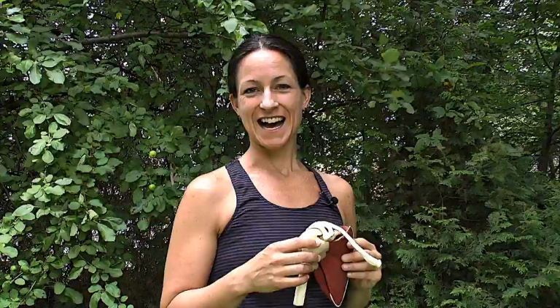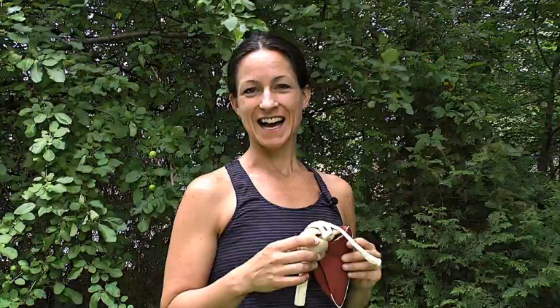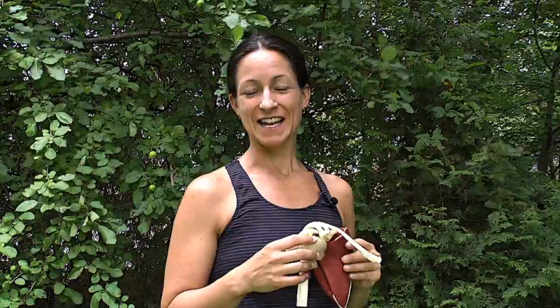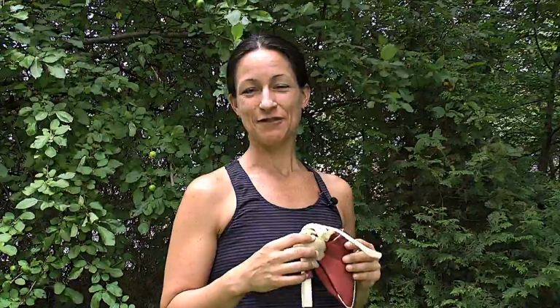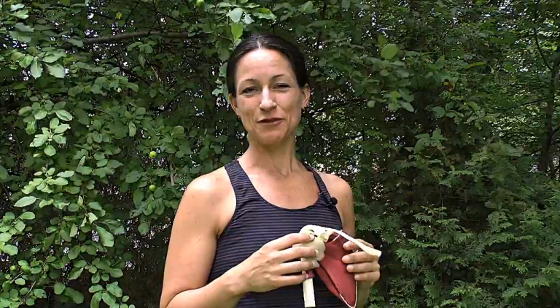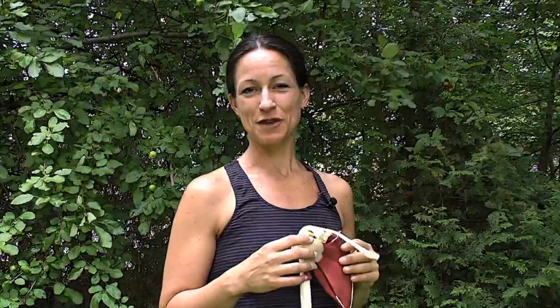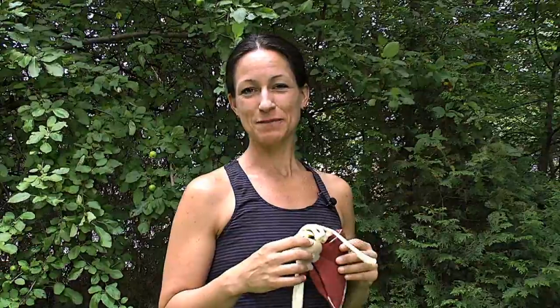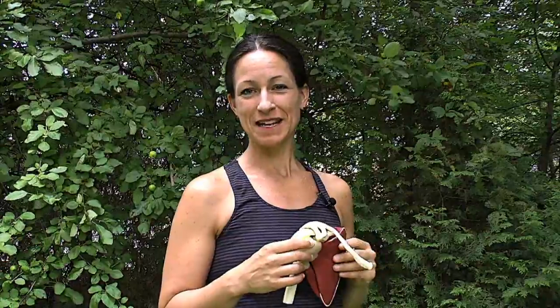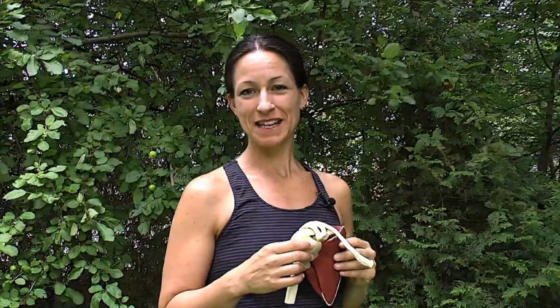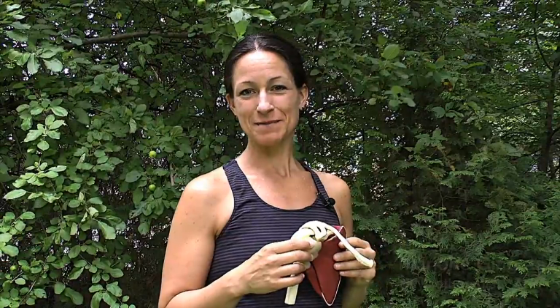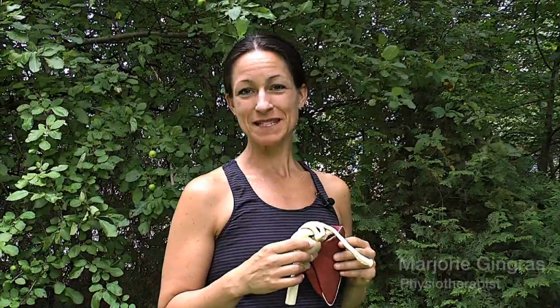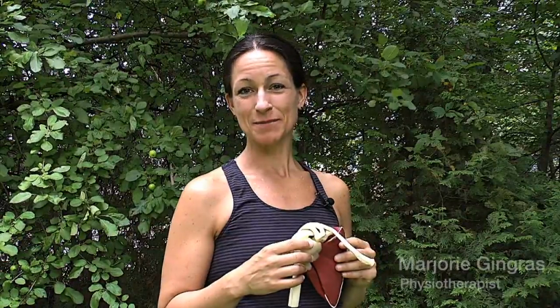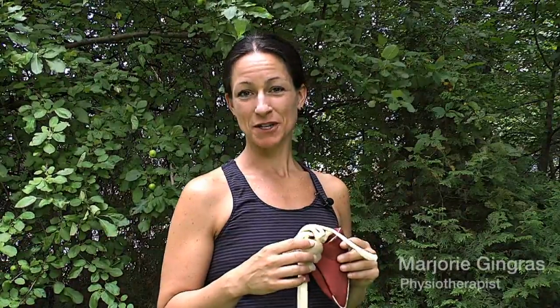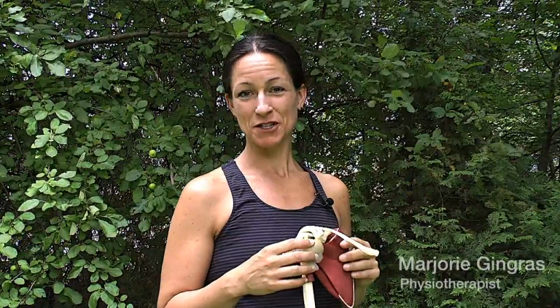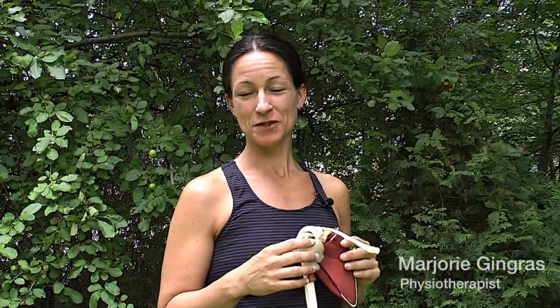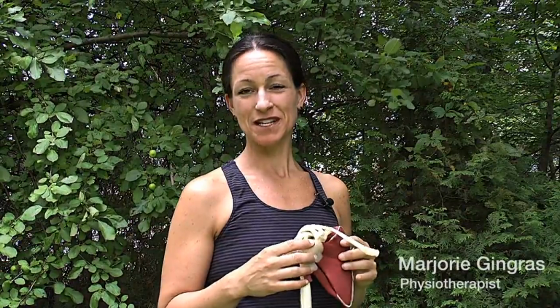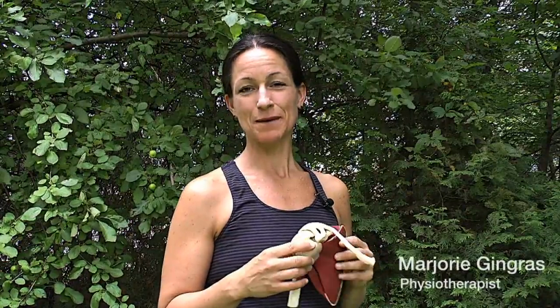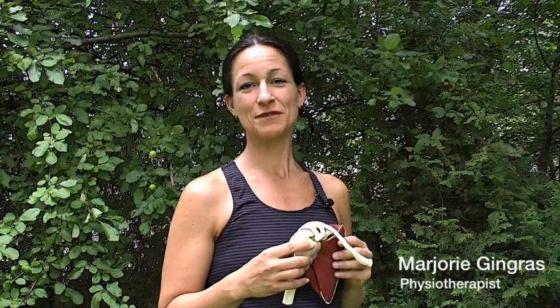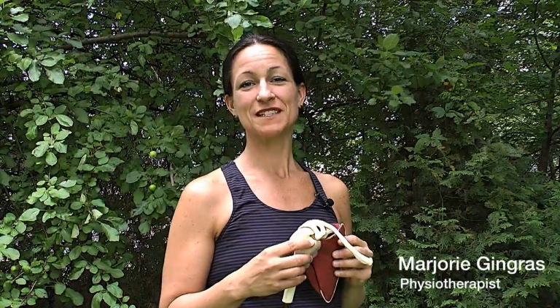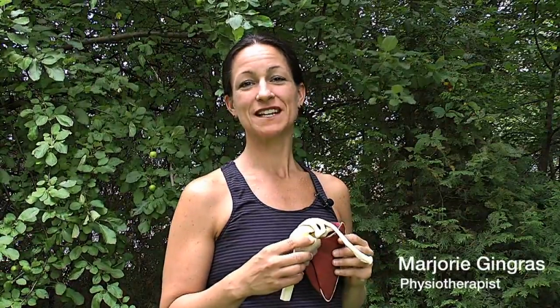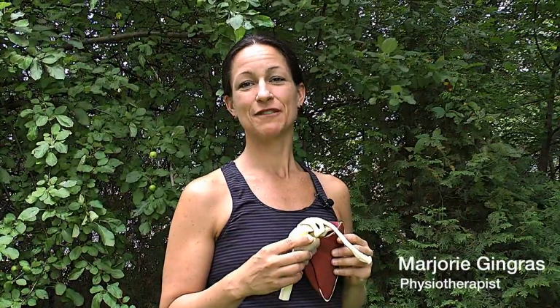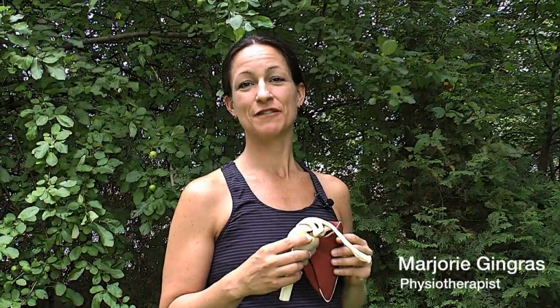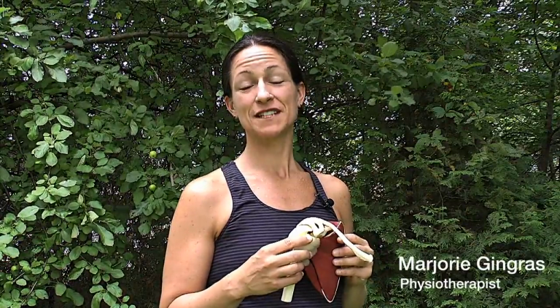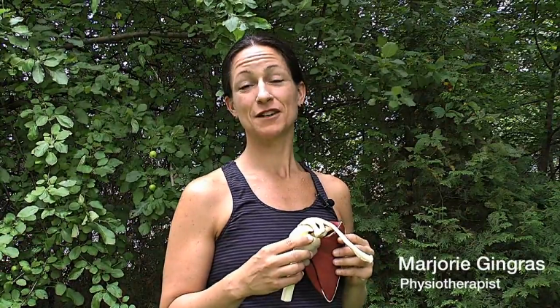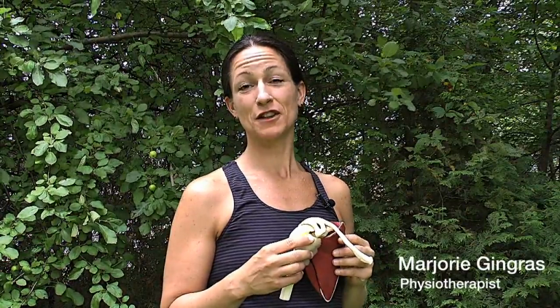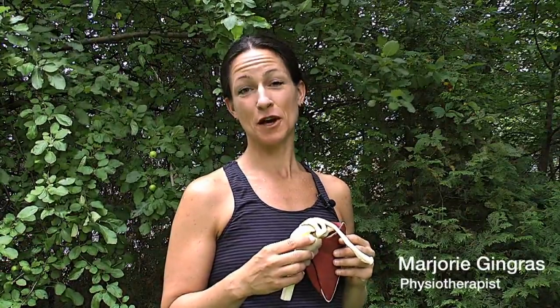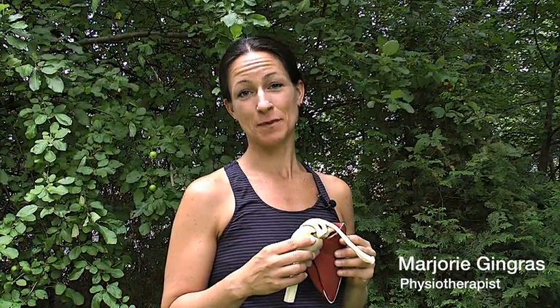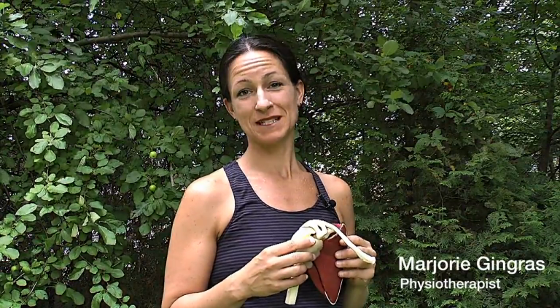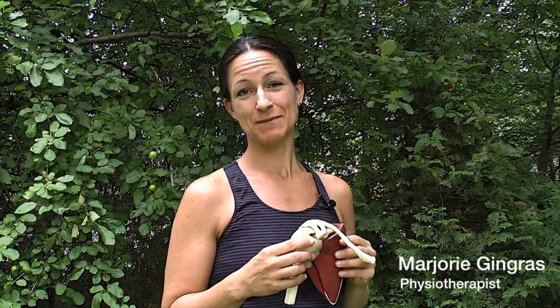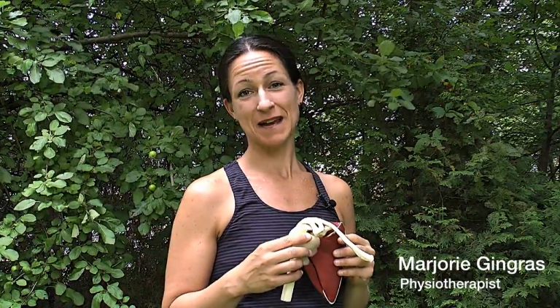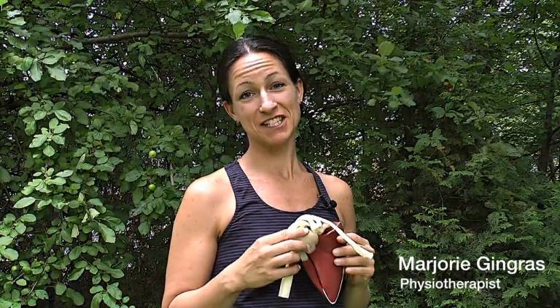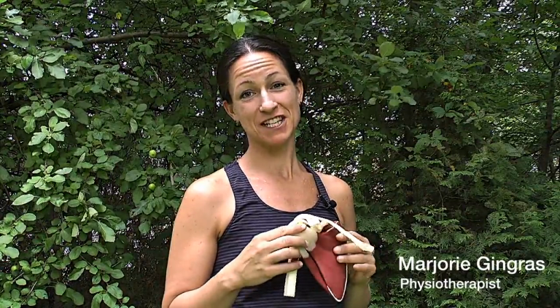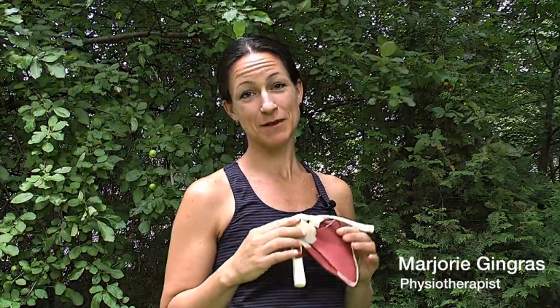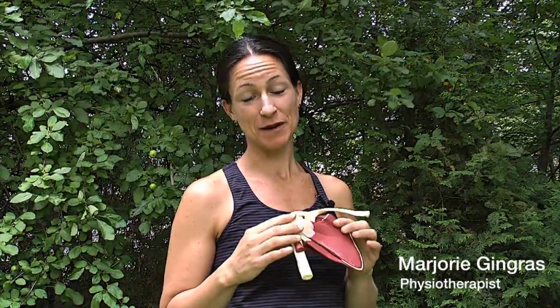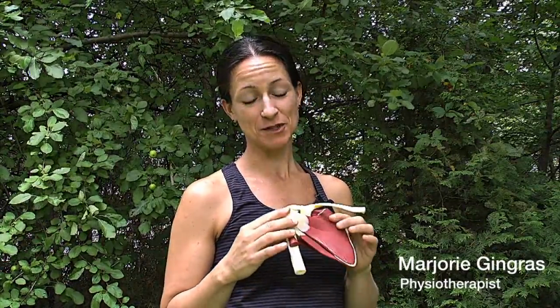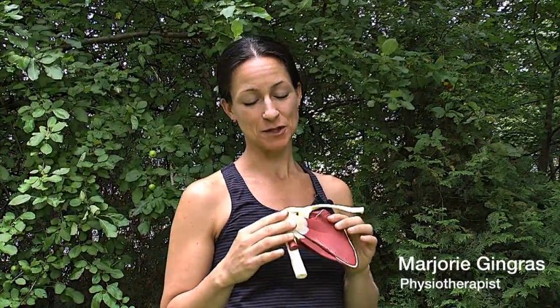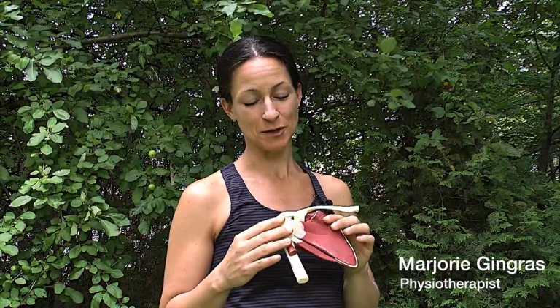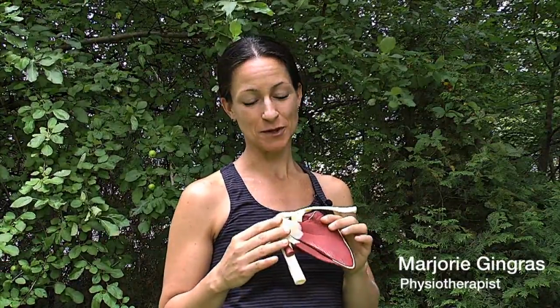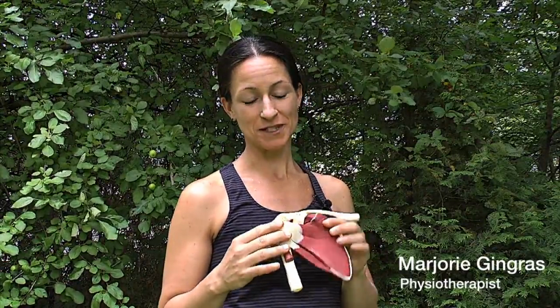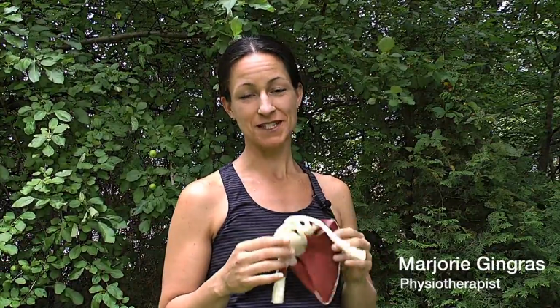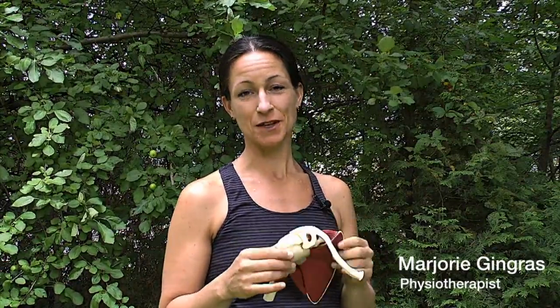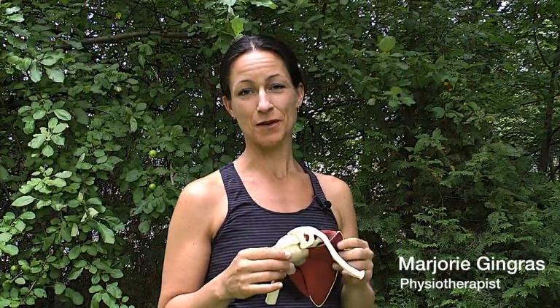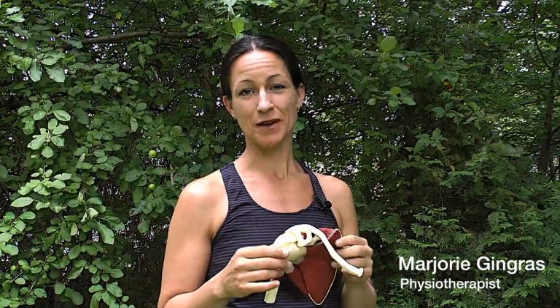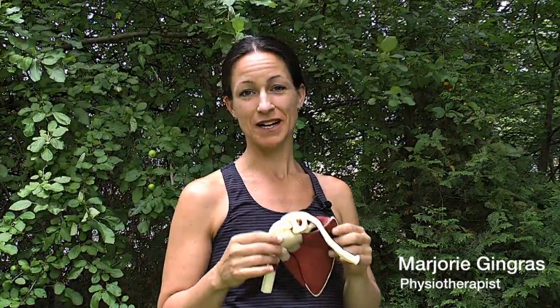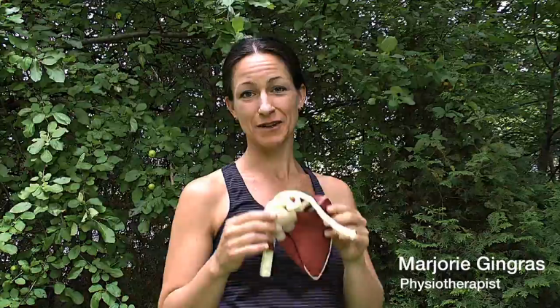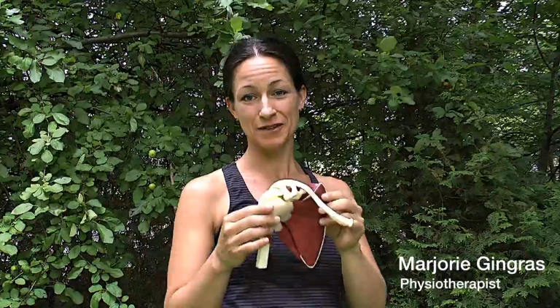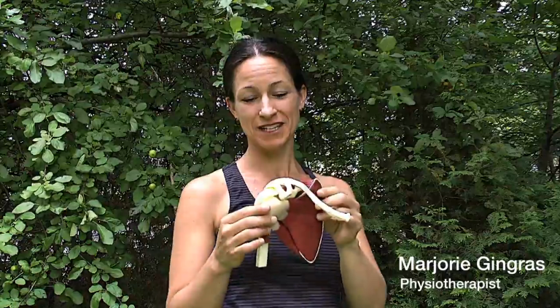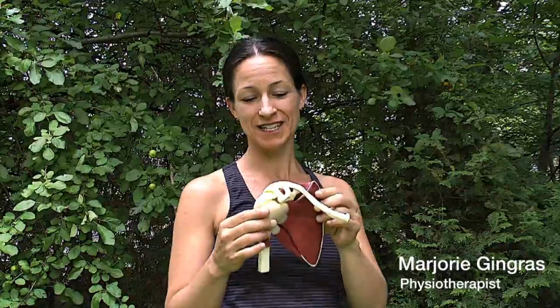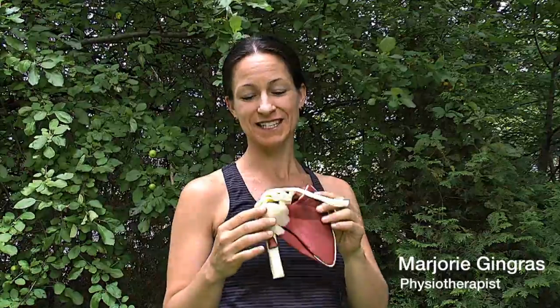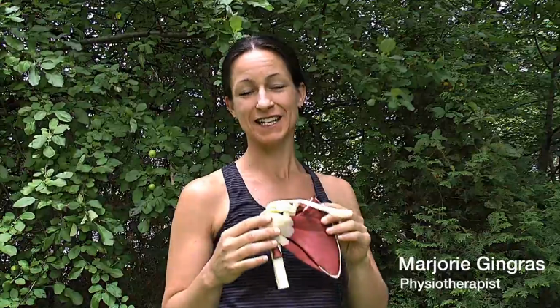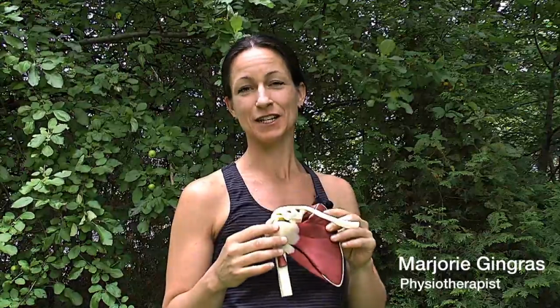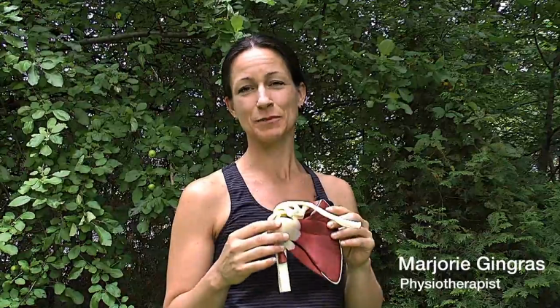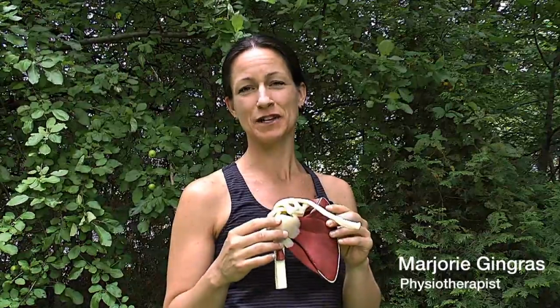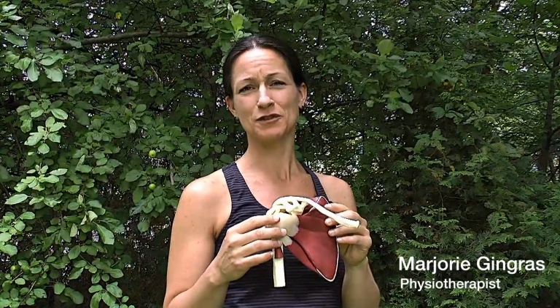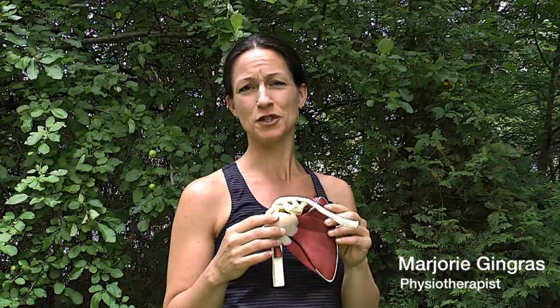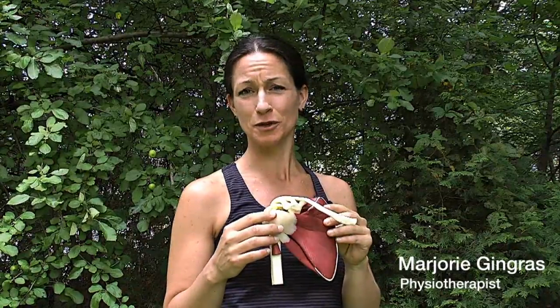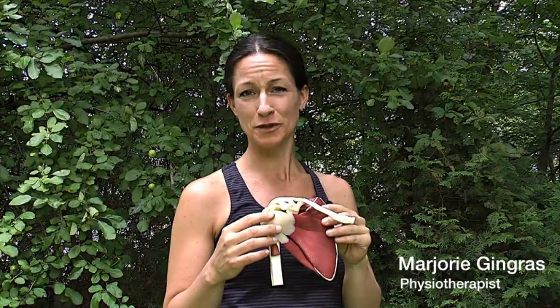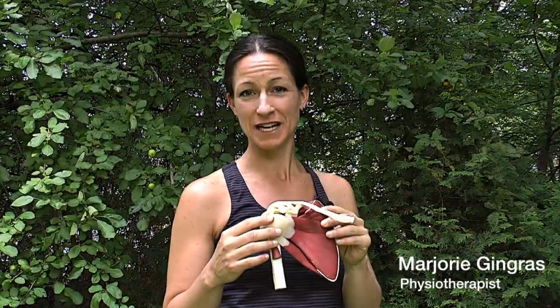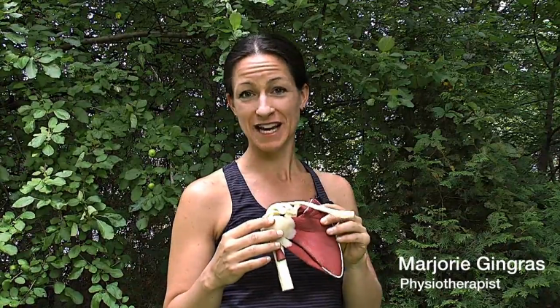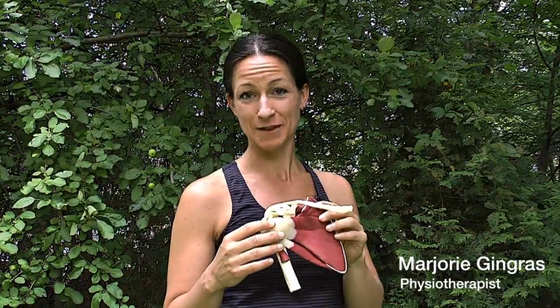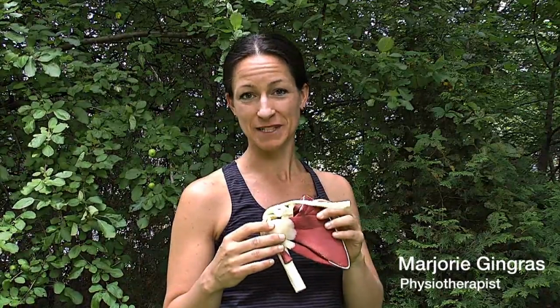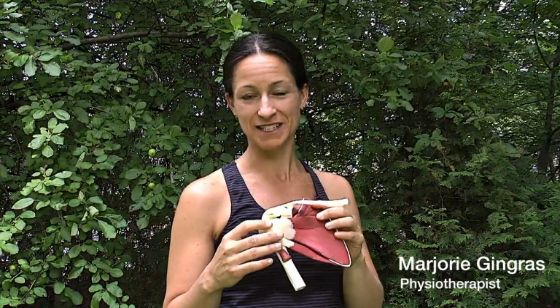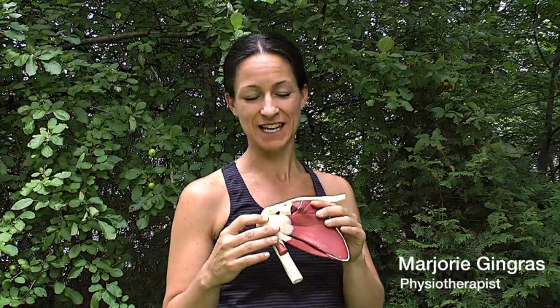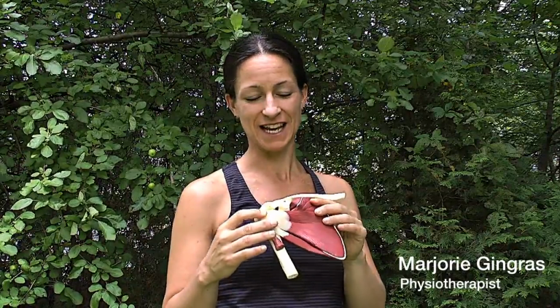Hi everyone, my name is Marjorie. I'm a physical therapist passionate about shoulders. So here is a little bit of shoulder anatomy today.